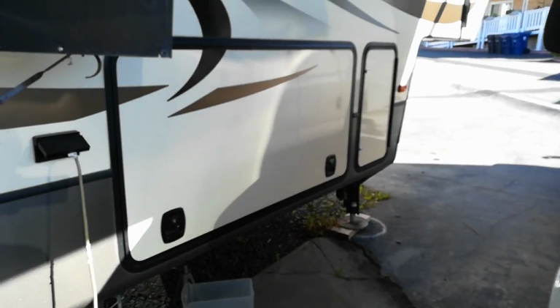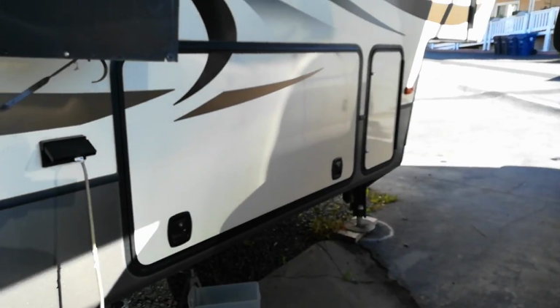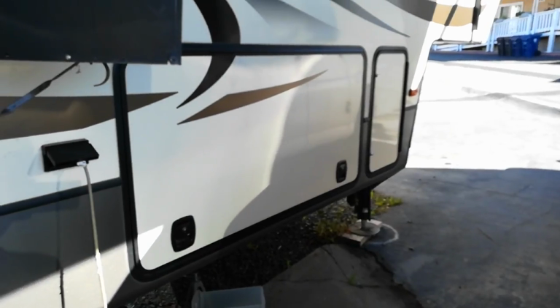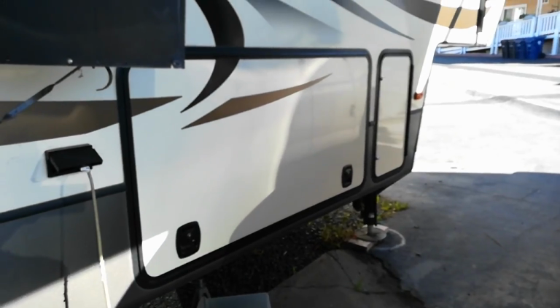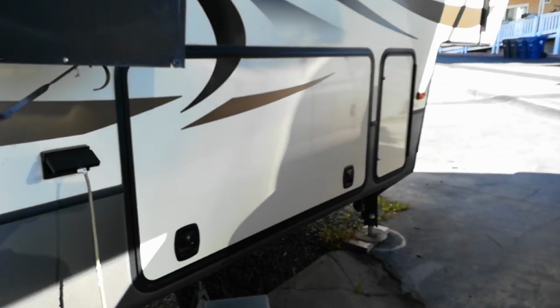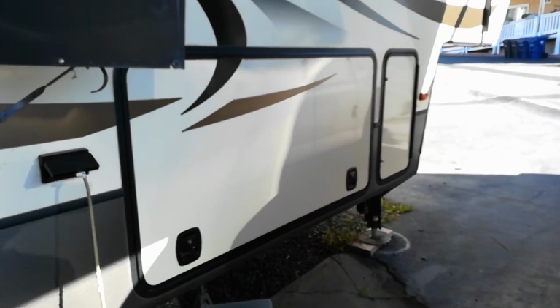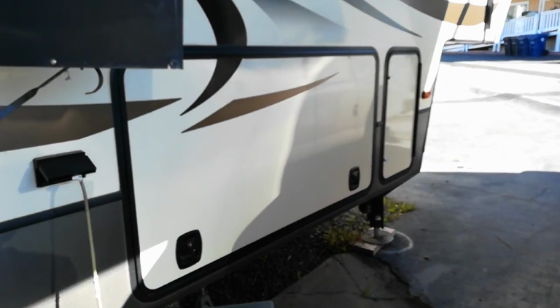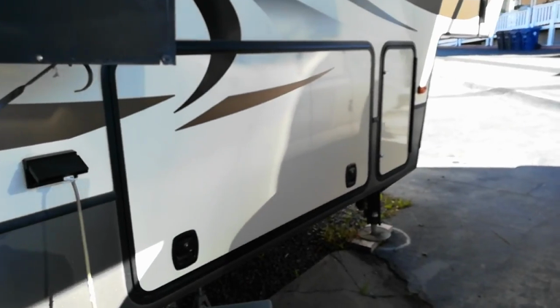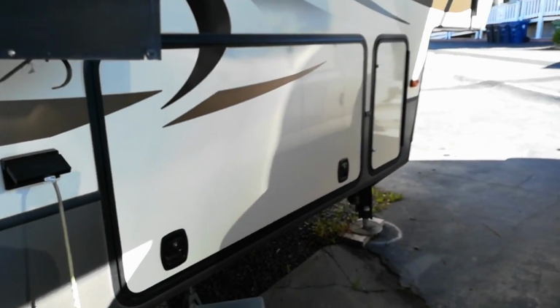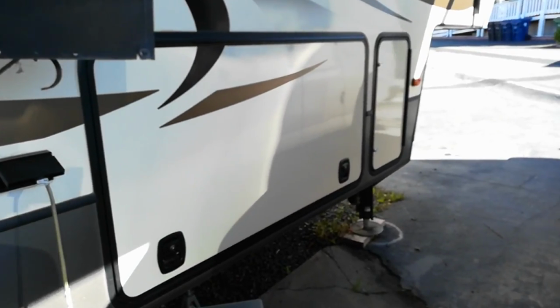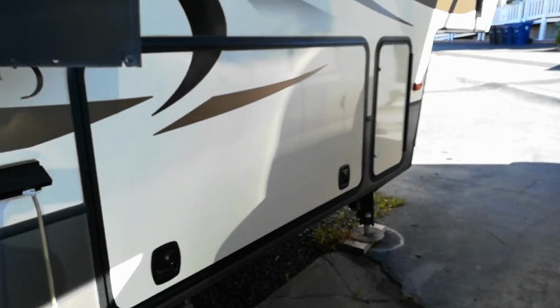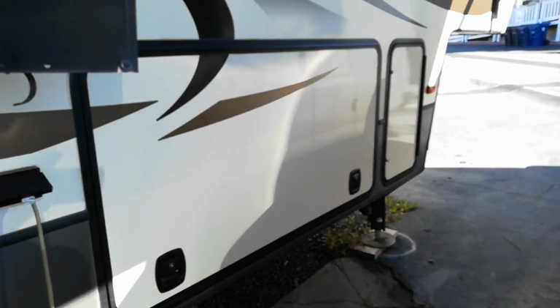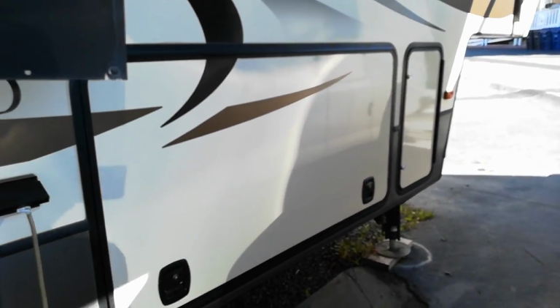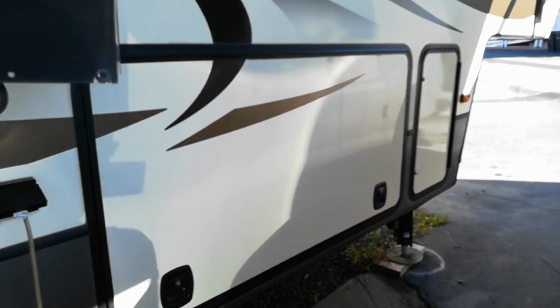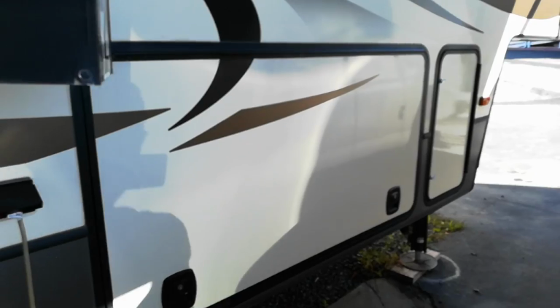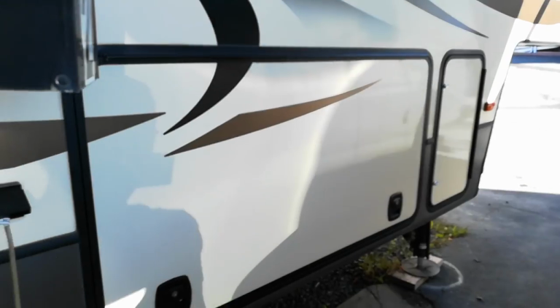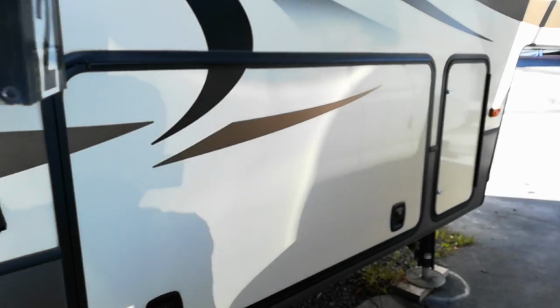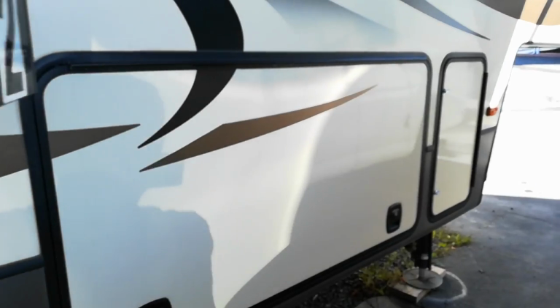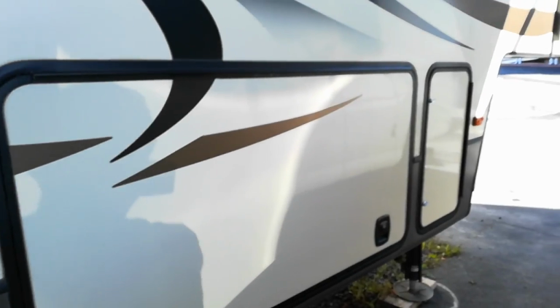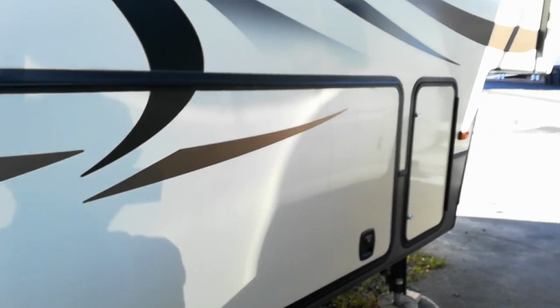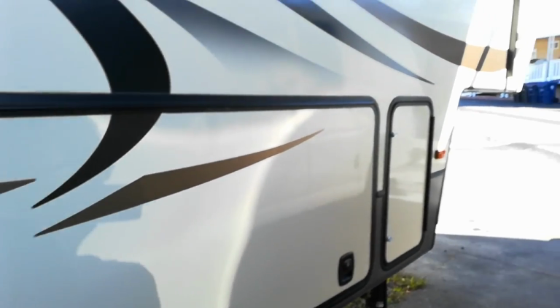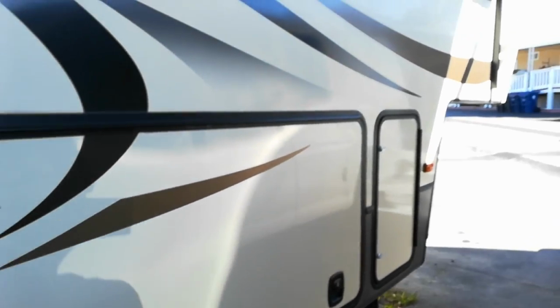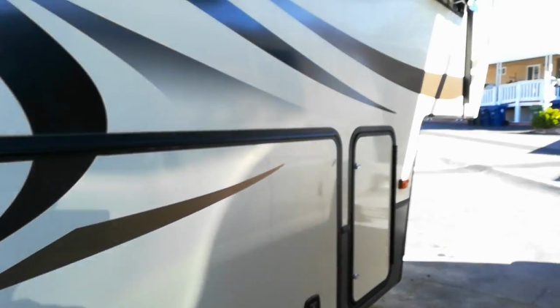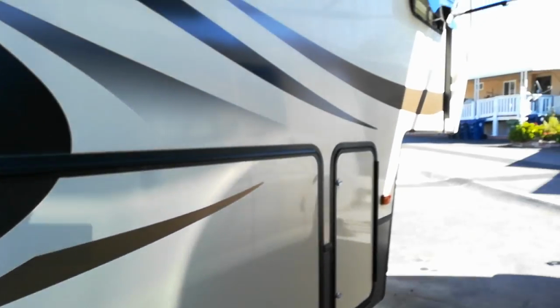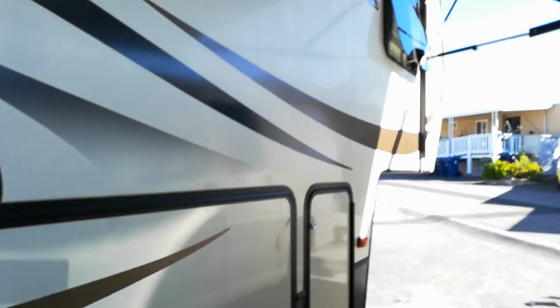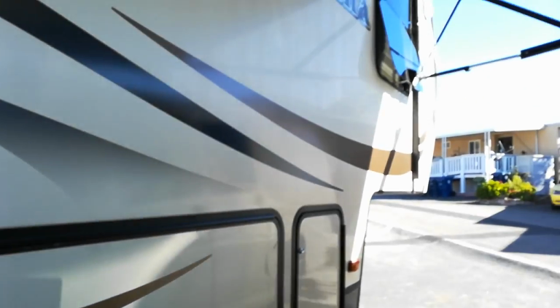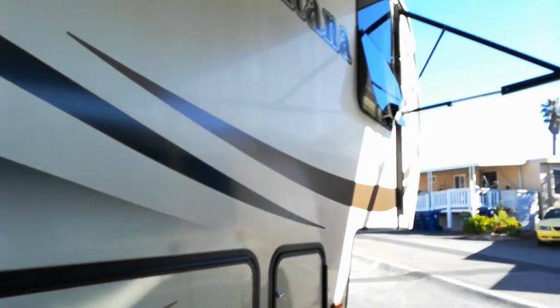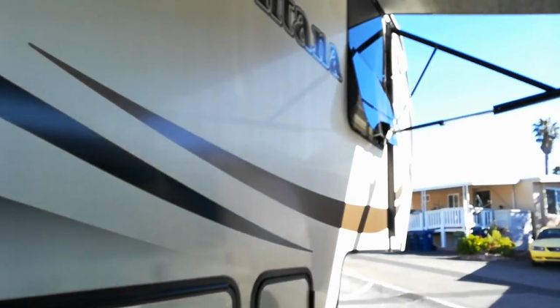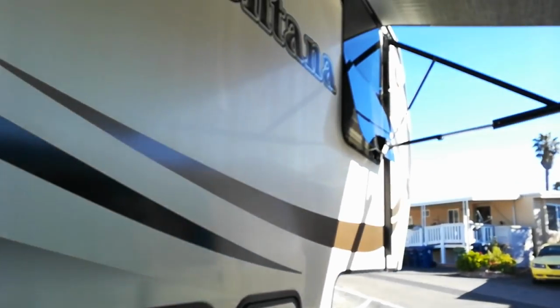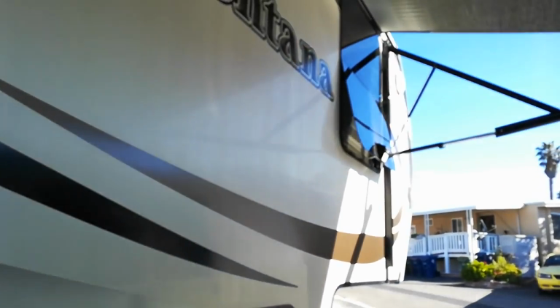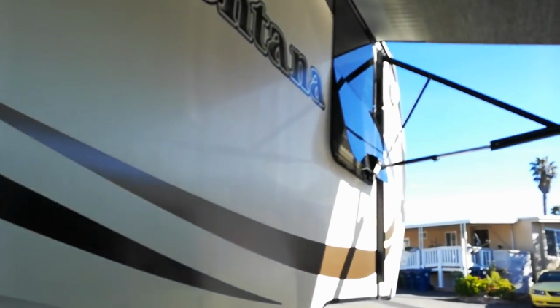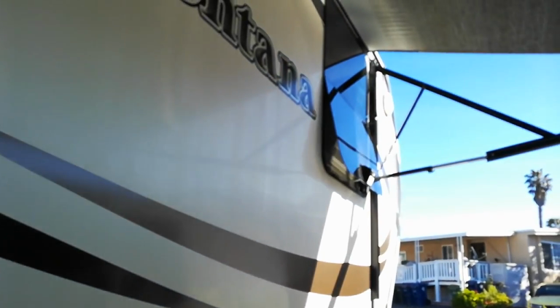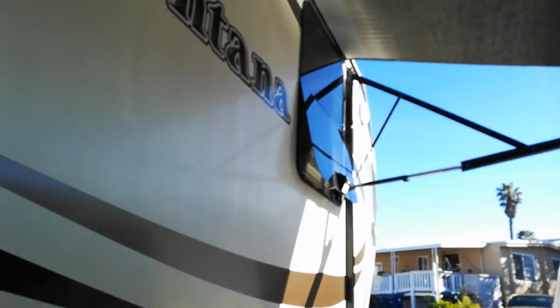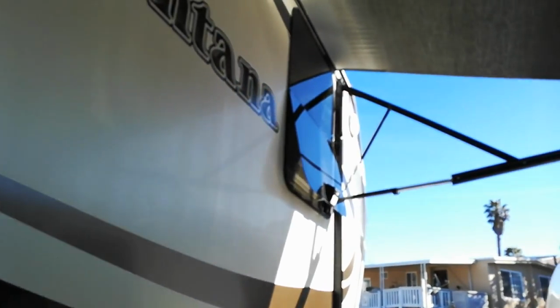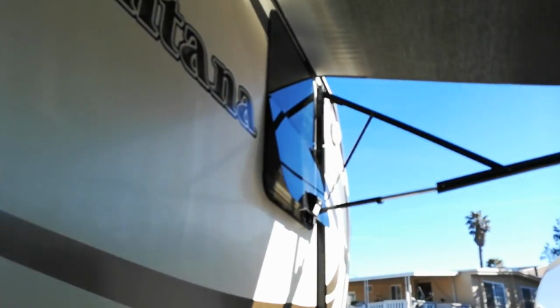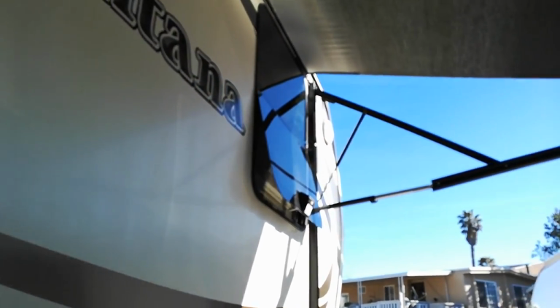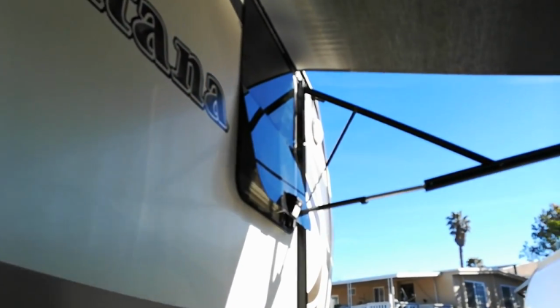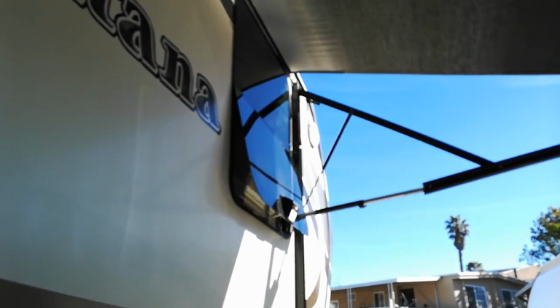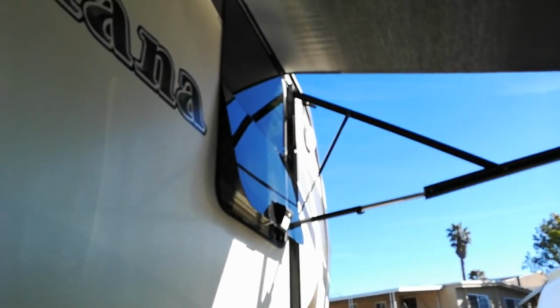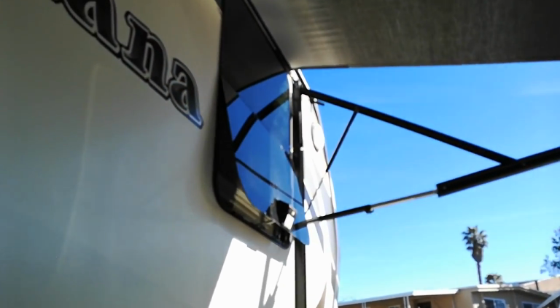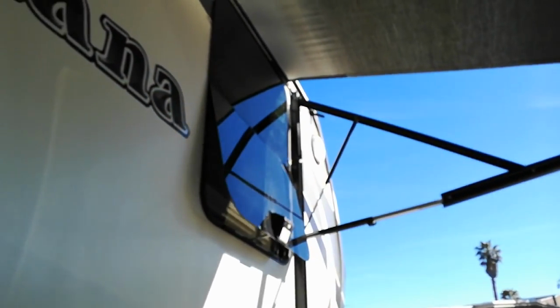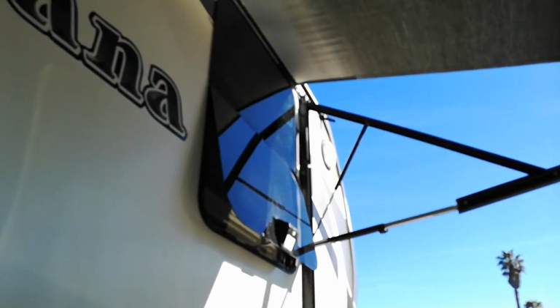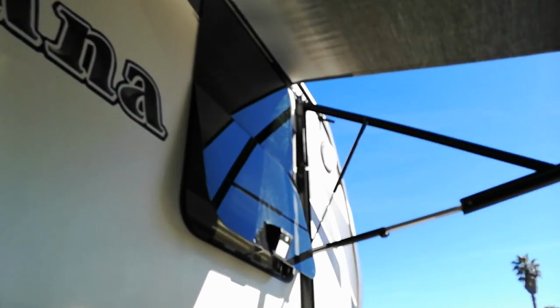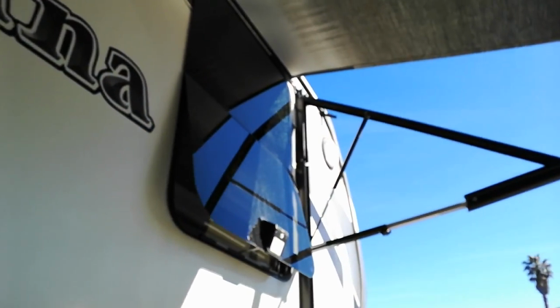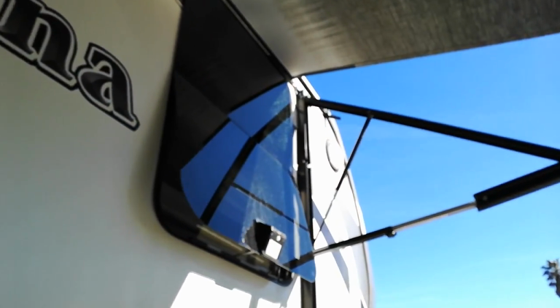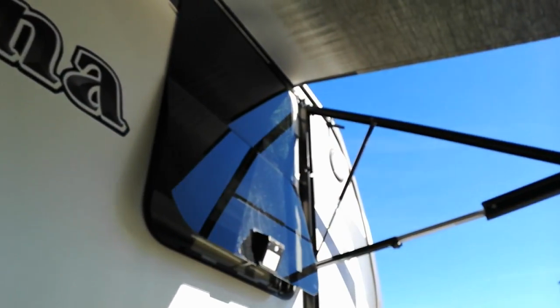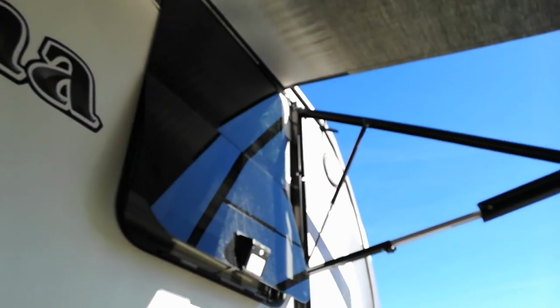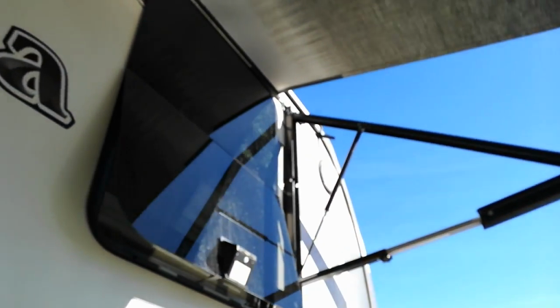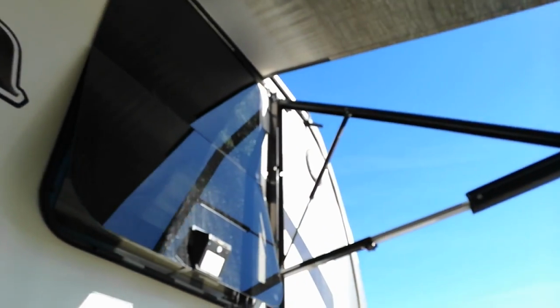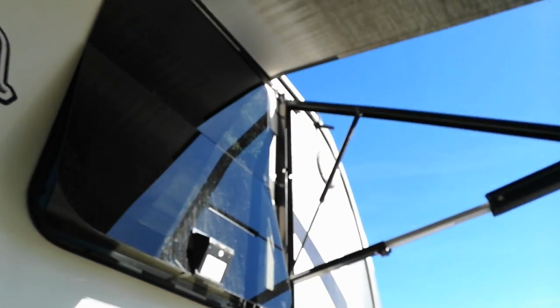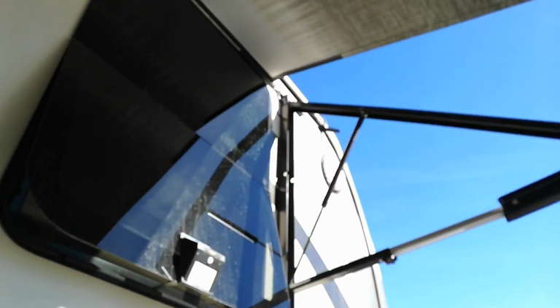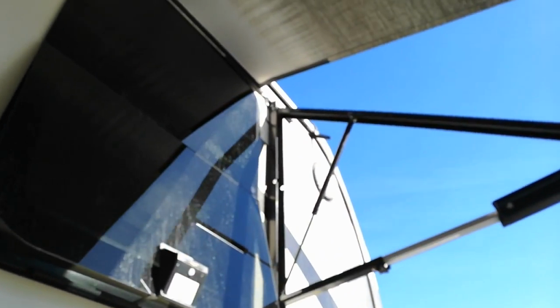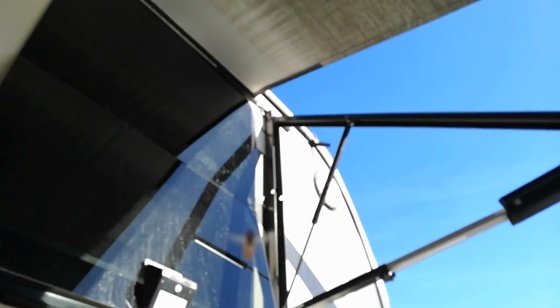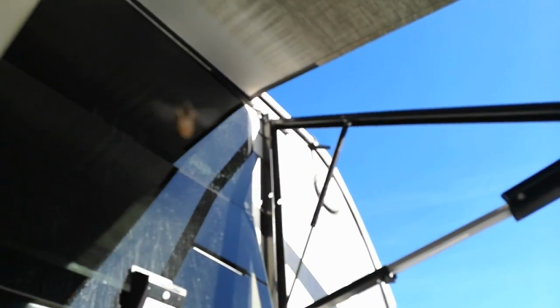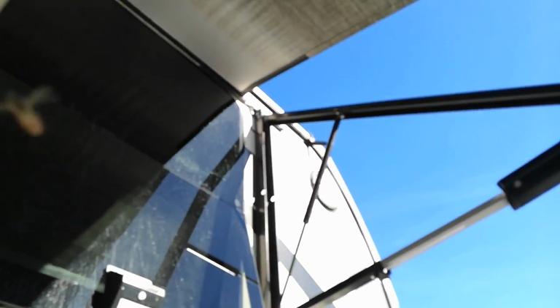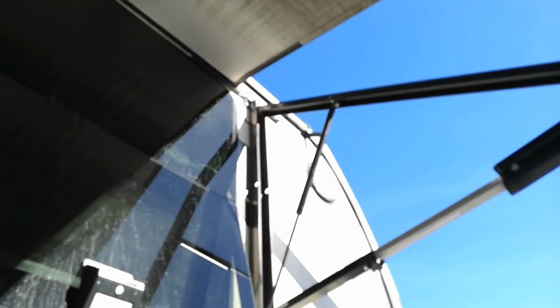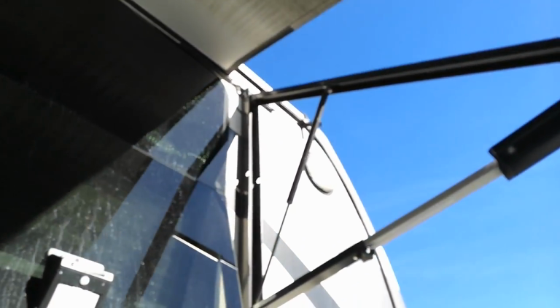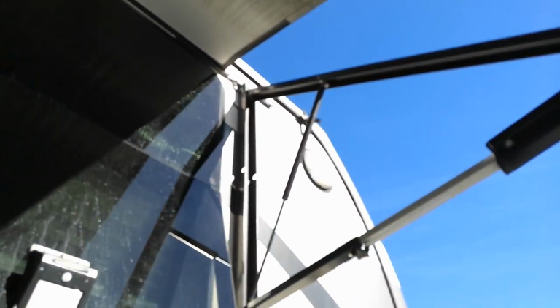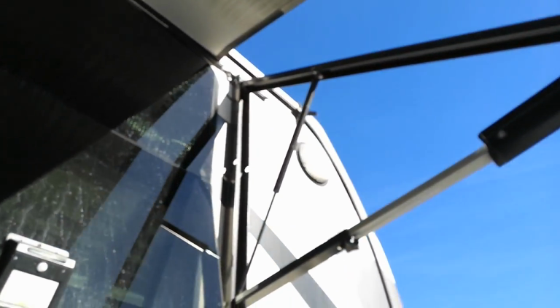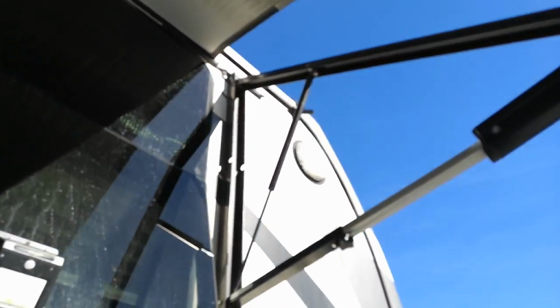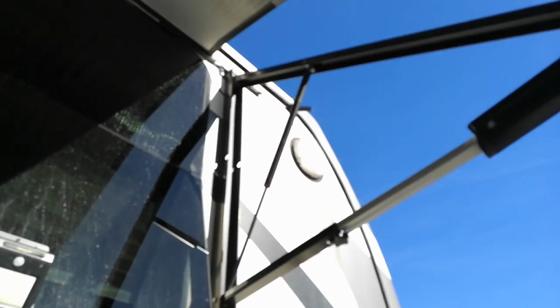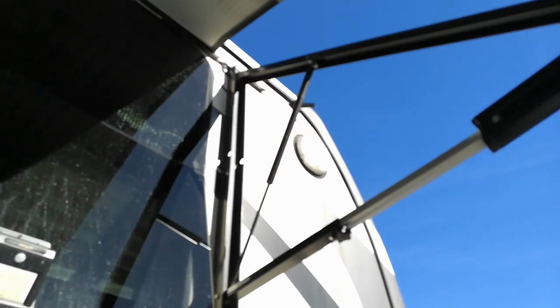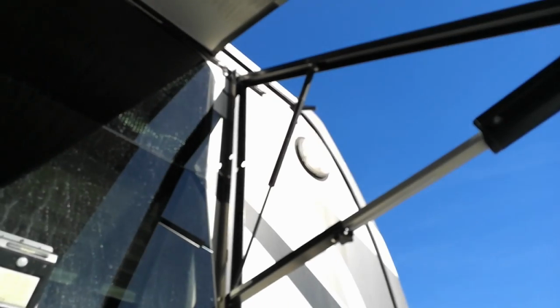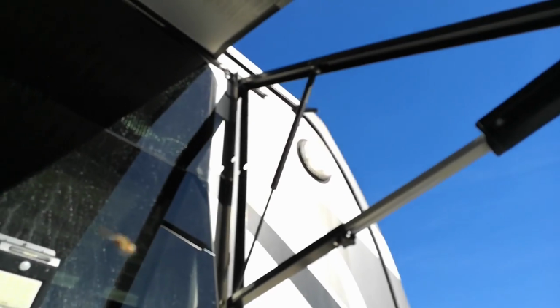Here's the cargo bay - that would be underneath the stairs. And where the camera is going to go, this one at least, is going to go right up there in the corner.